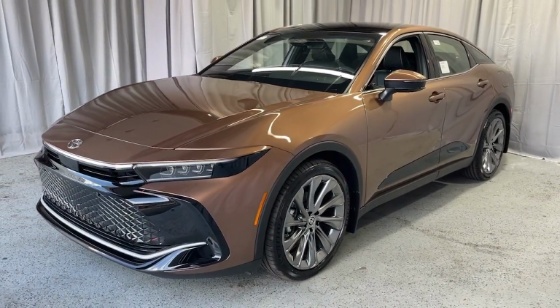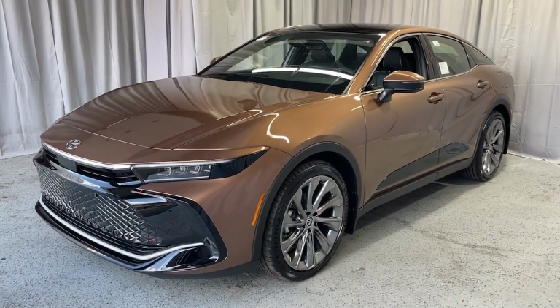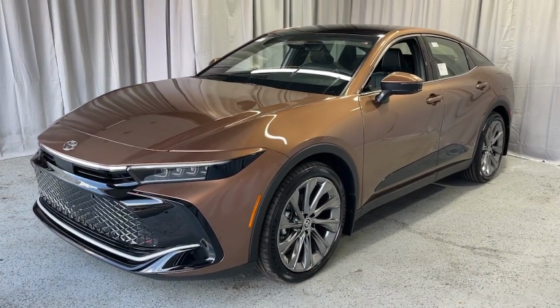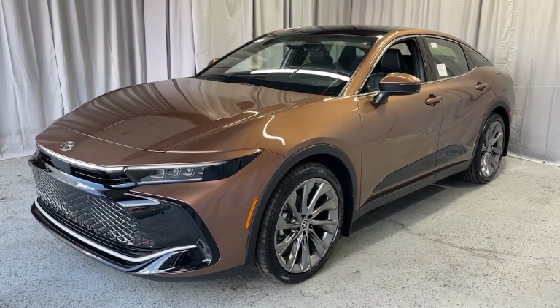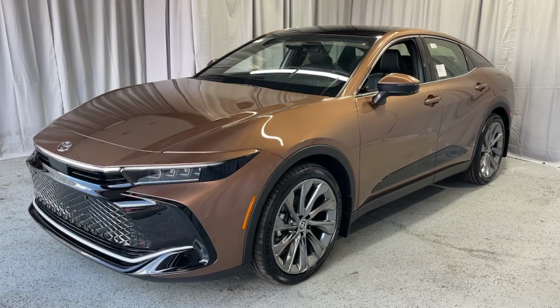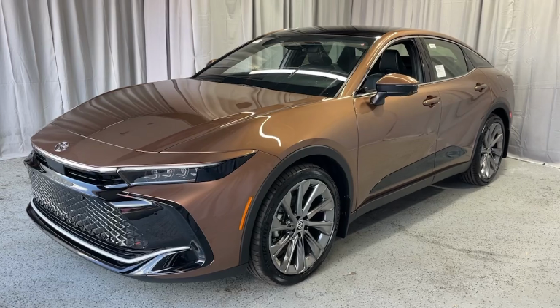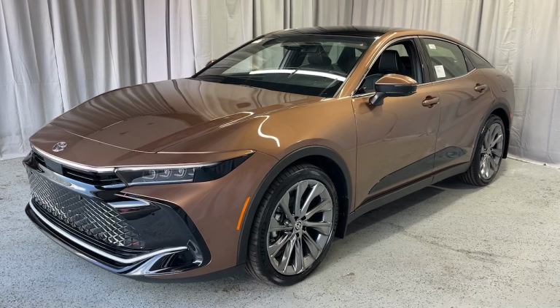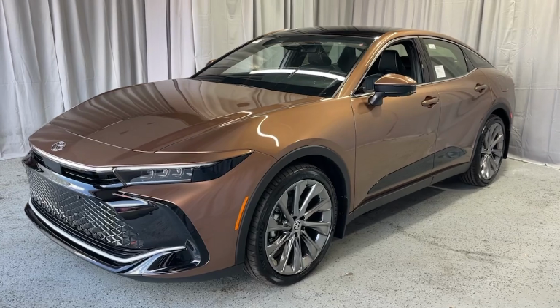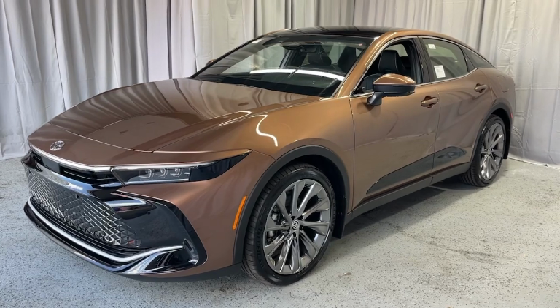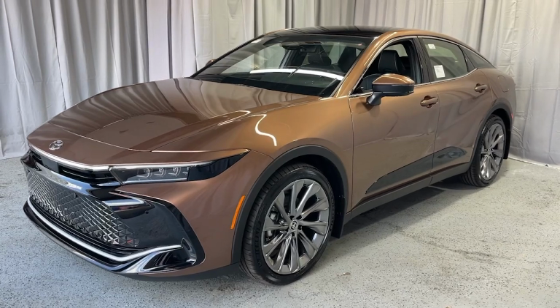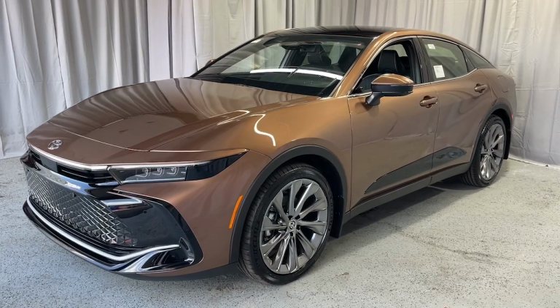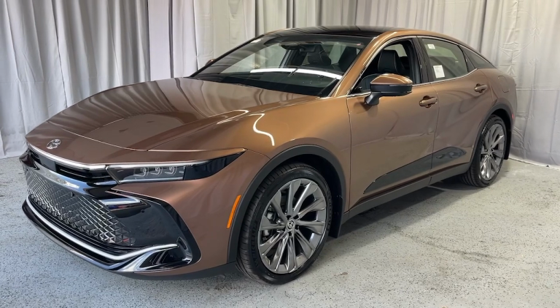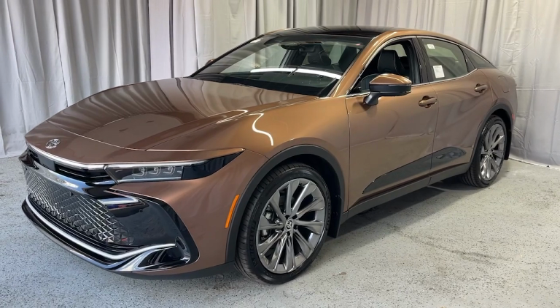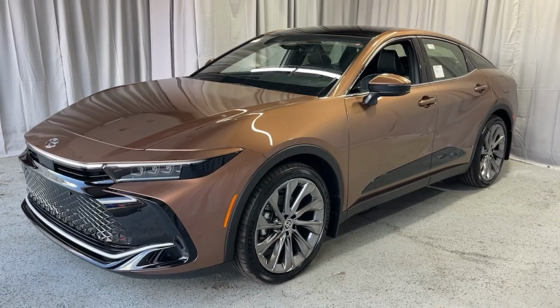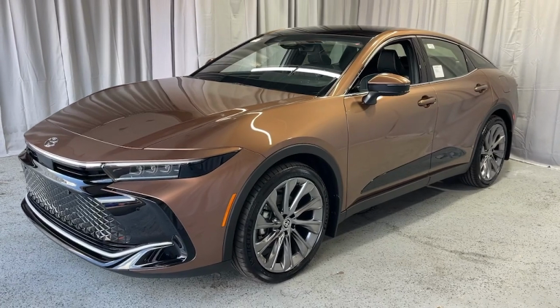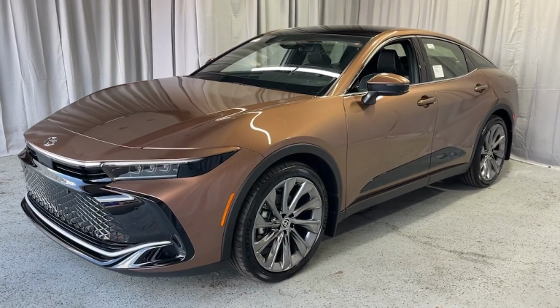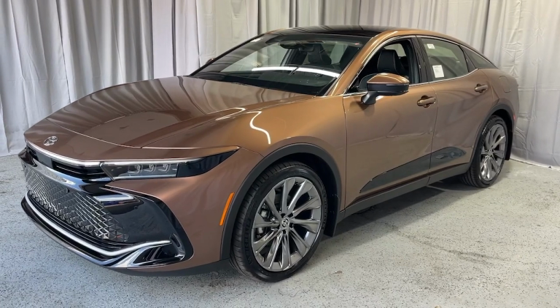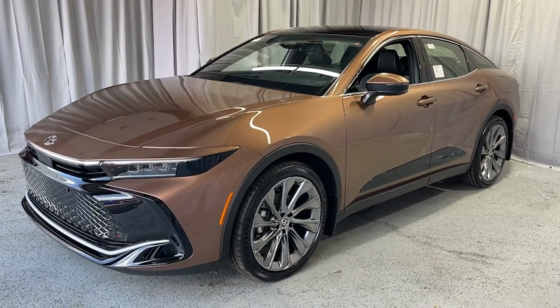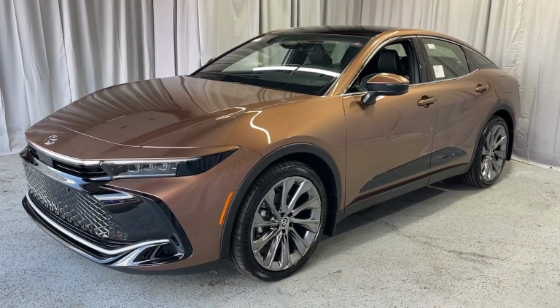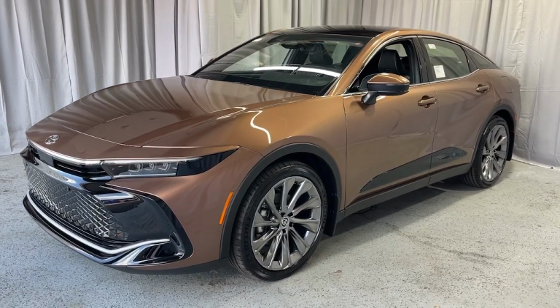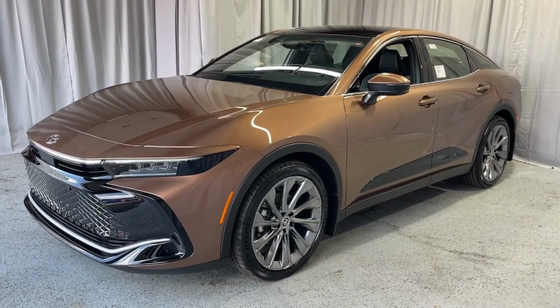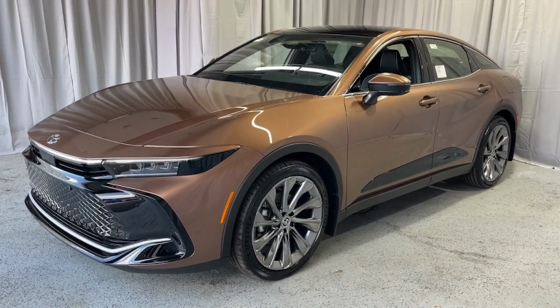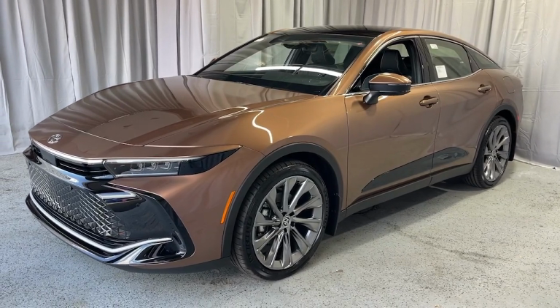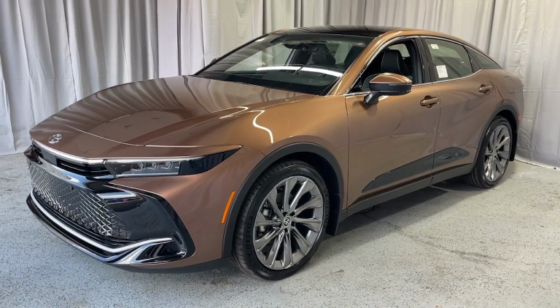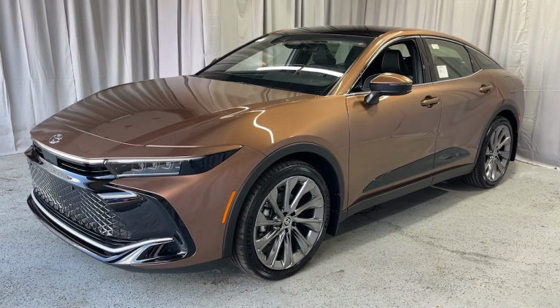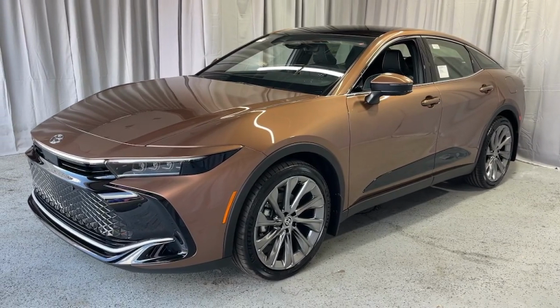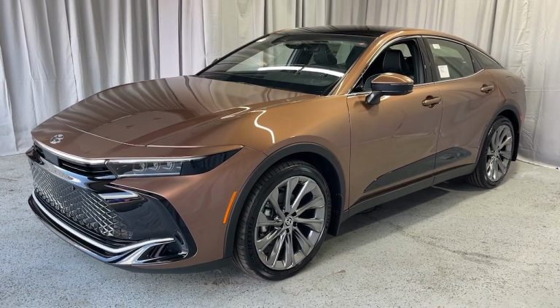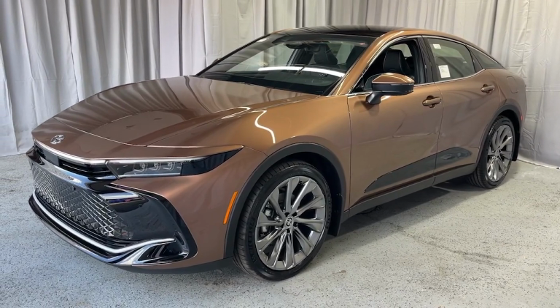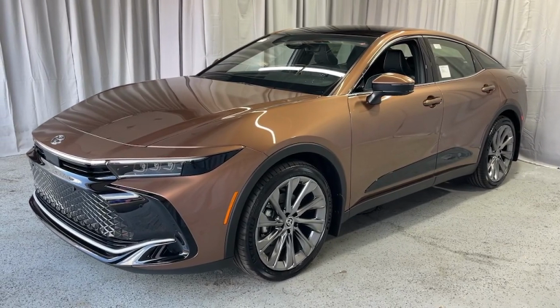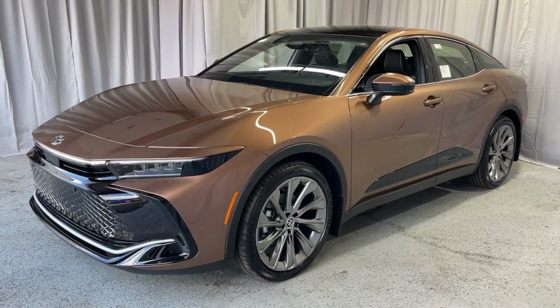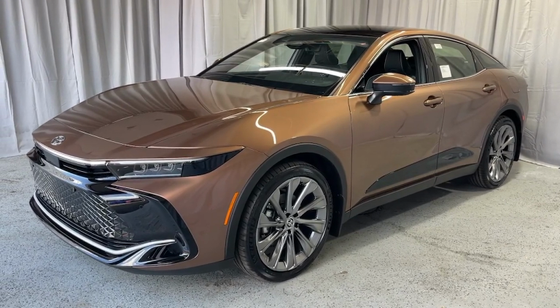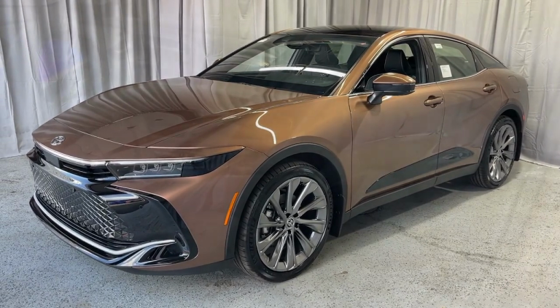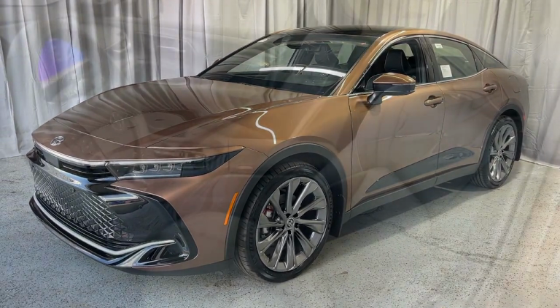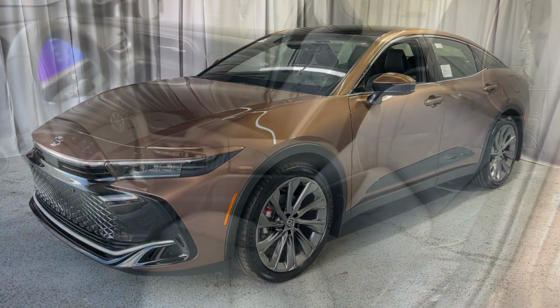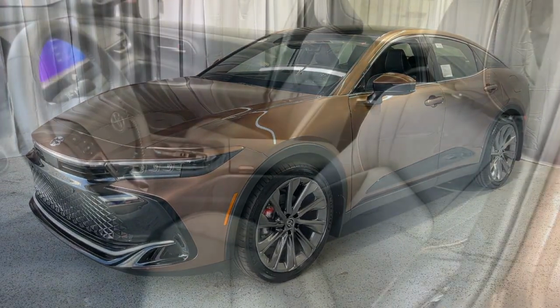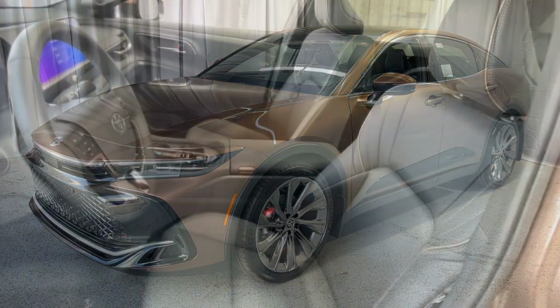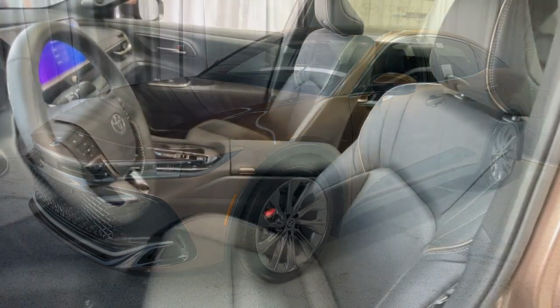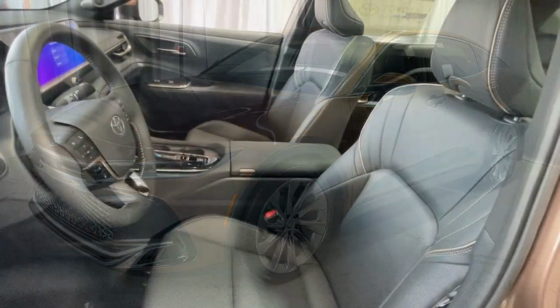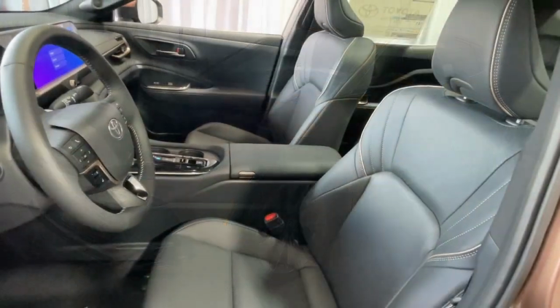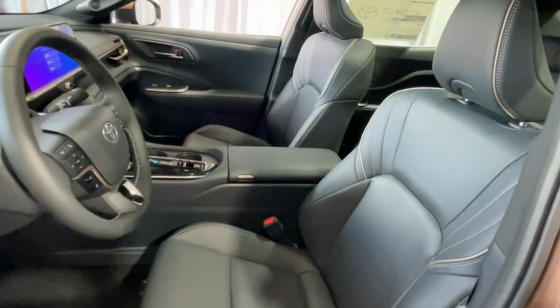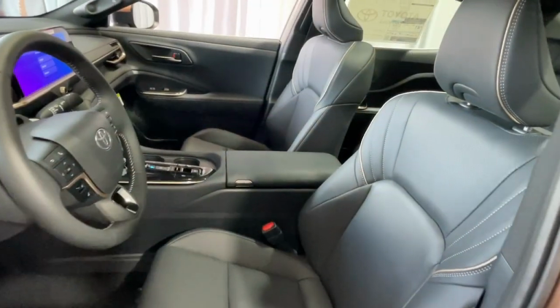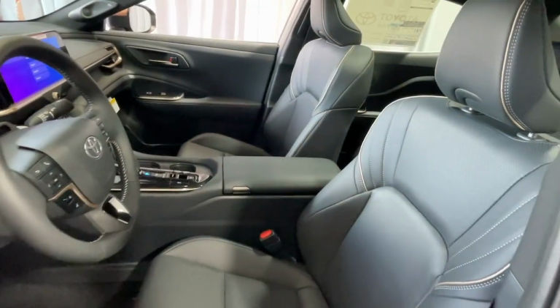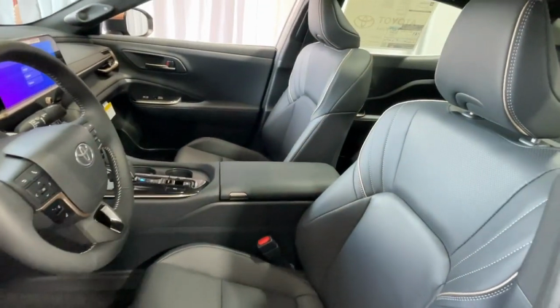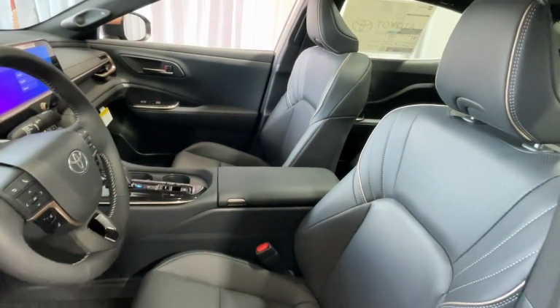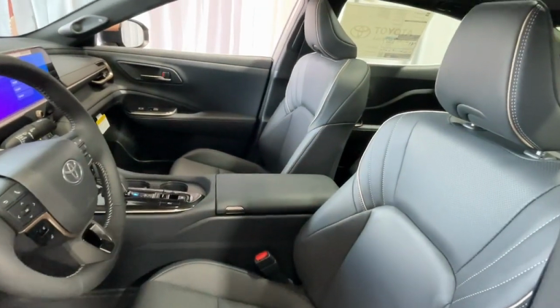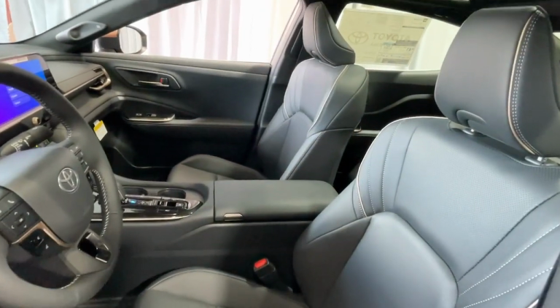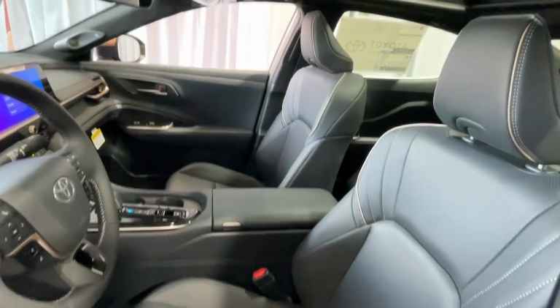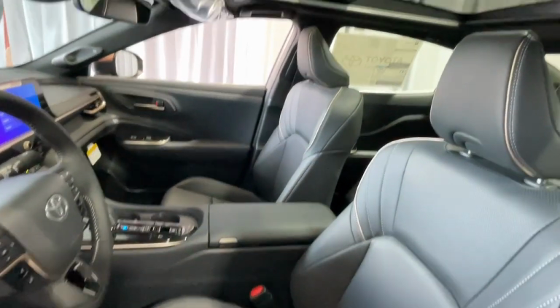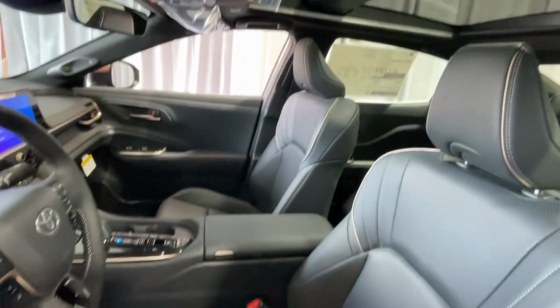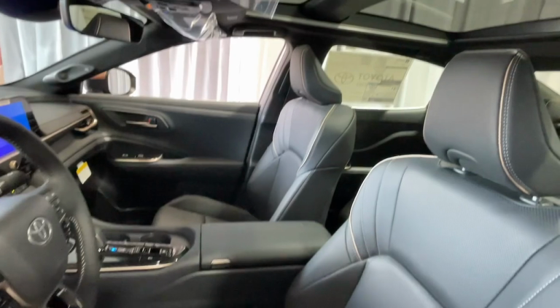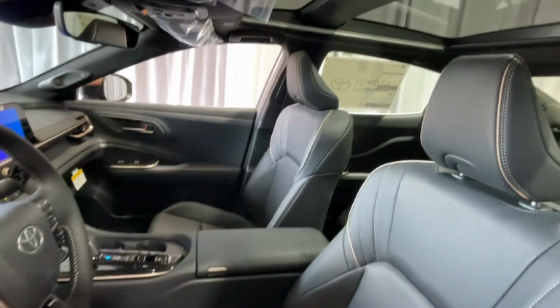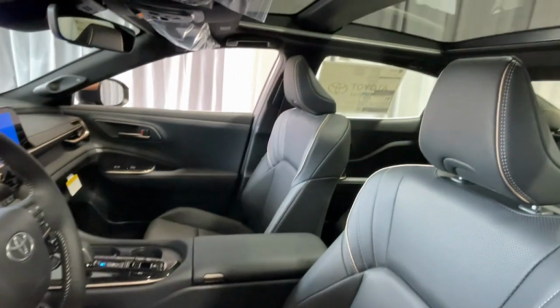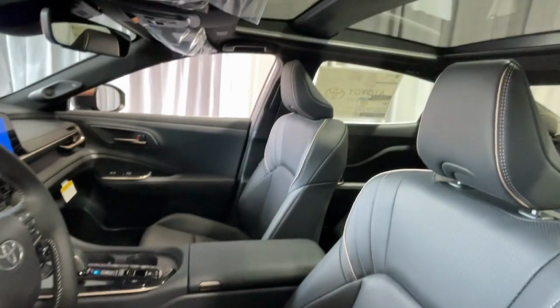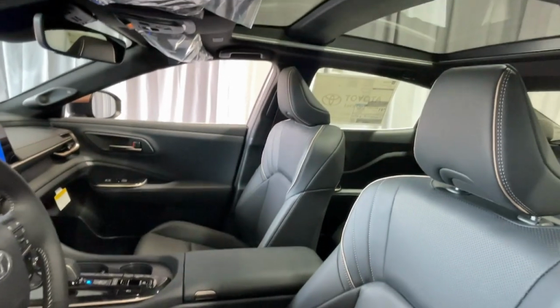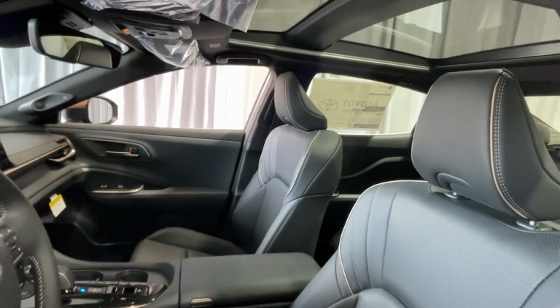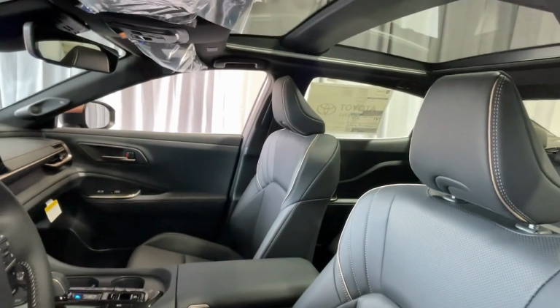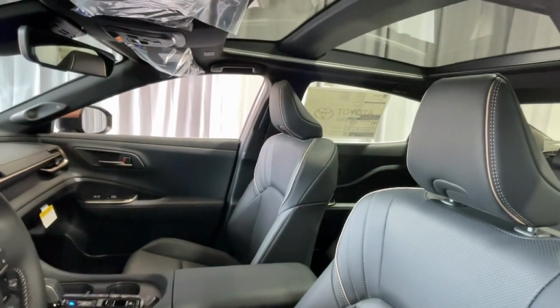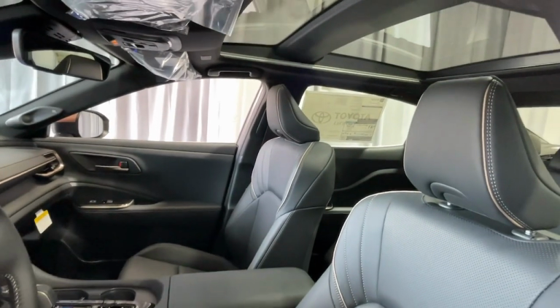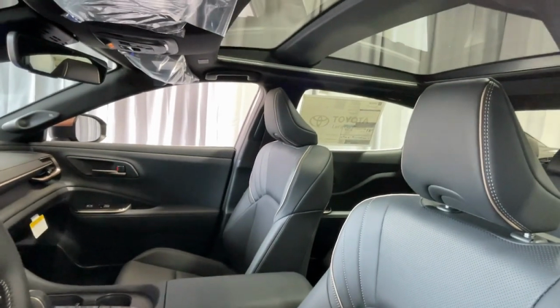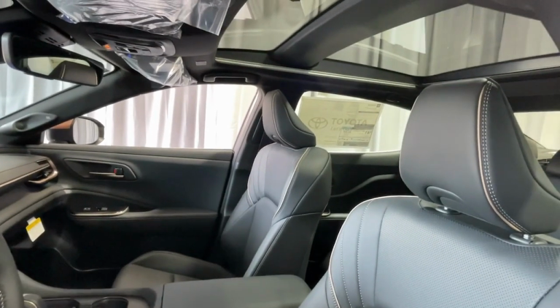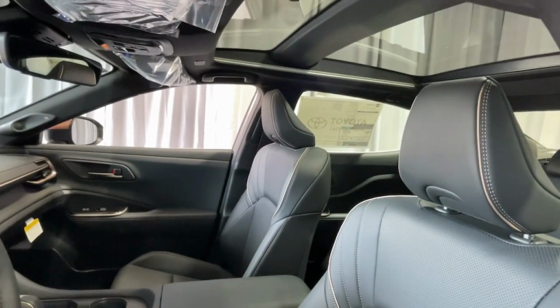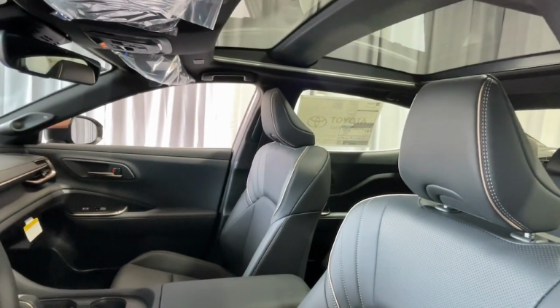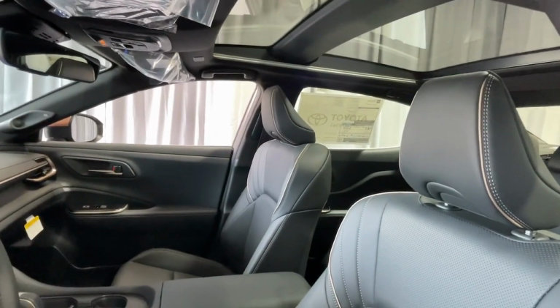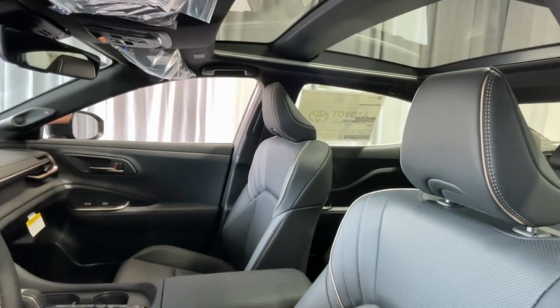You'll love its deluxe interior, impressive standard driver assistance package, sought-after infotainment features, and all-weather capability.